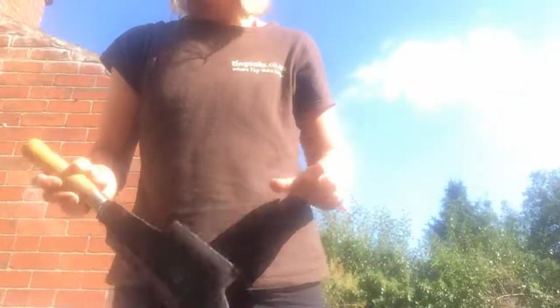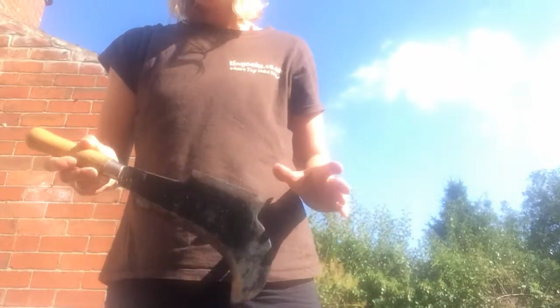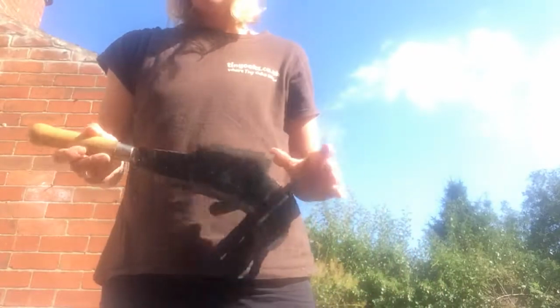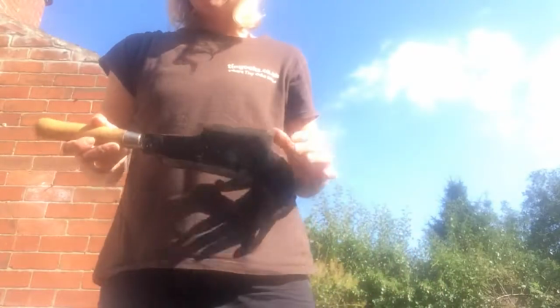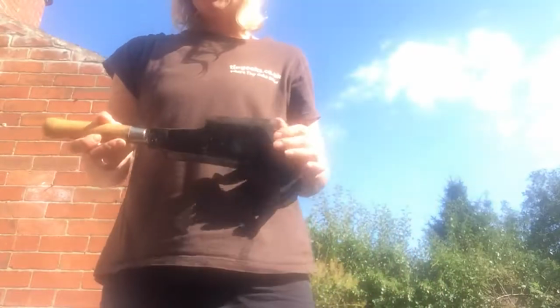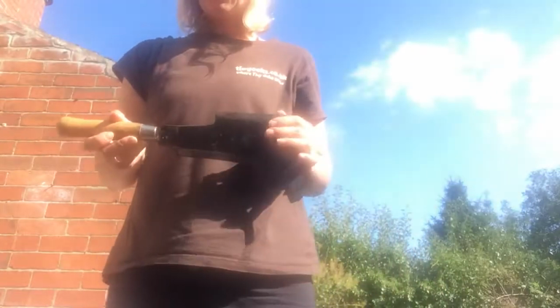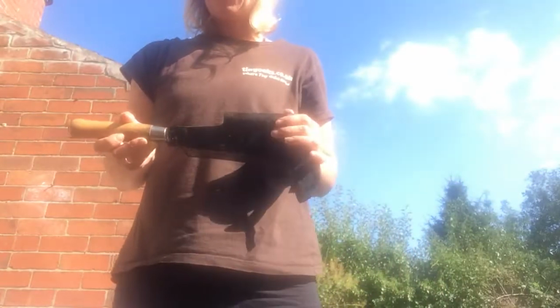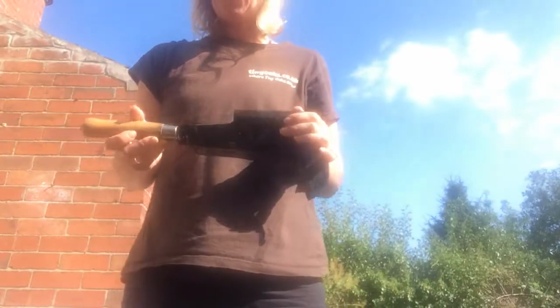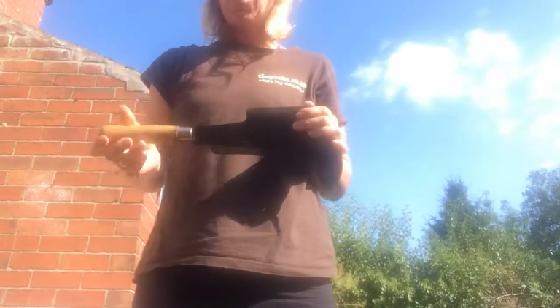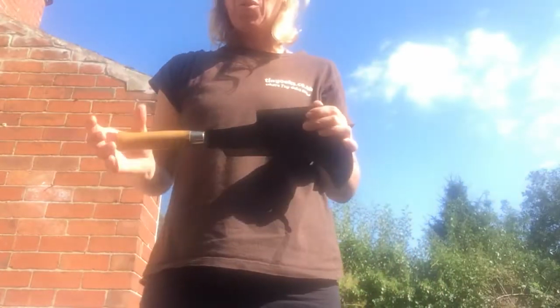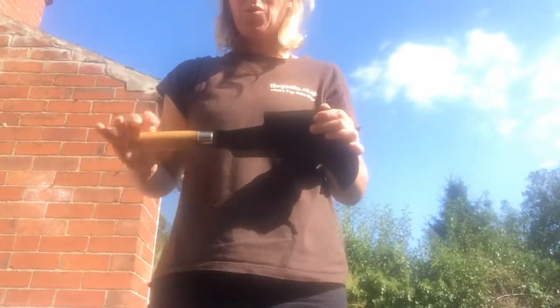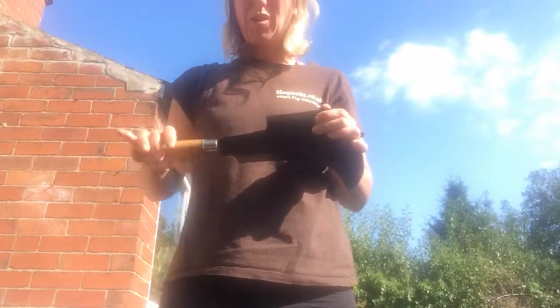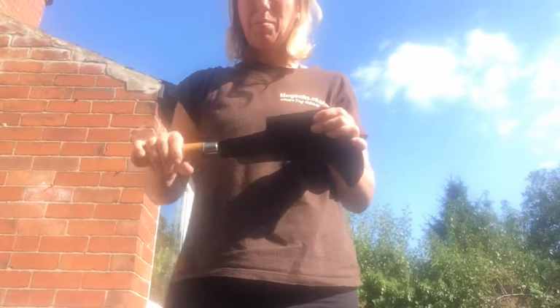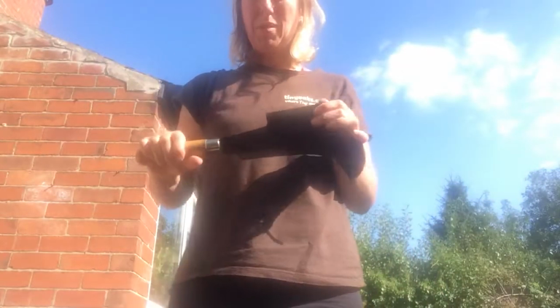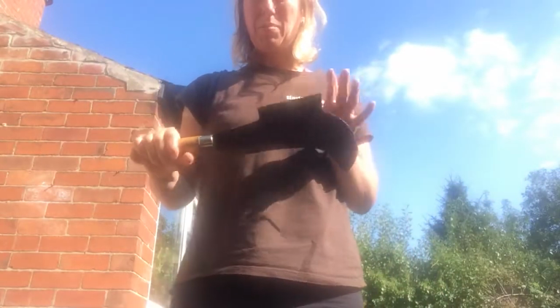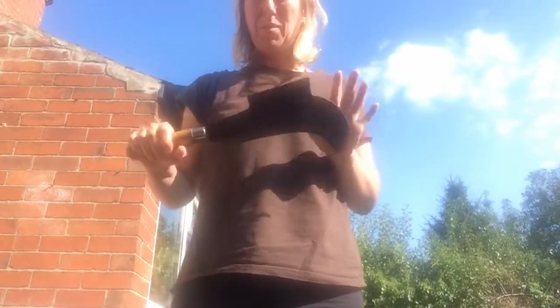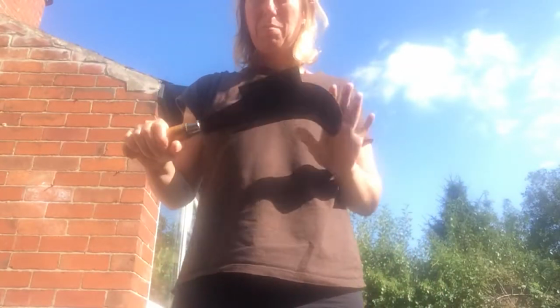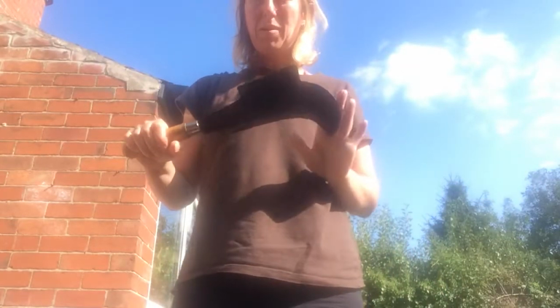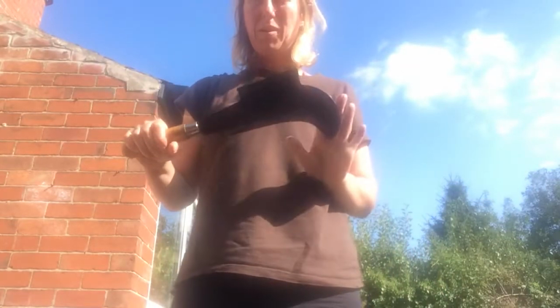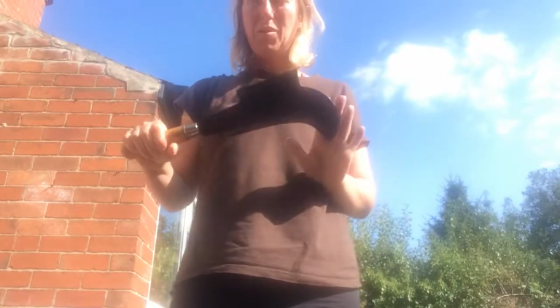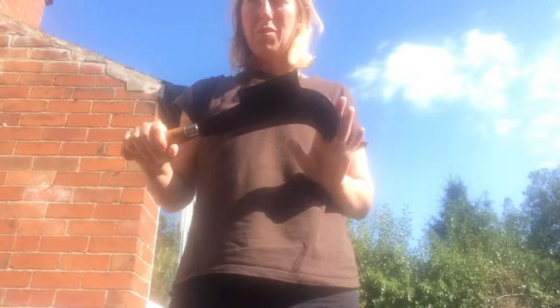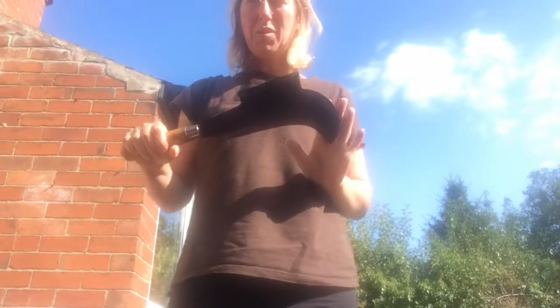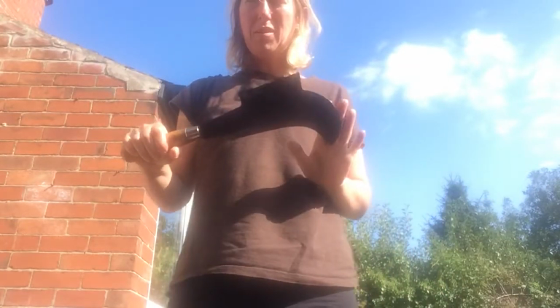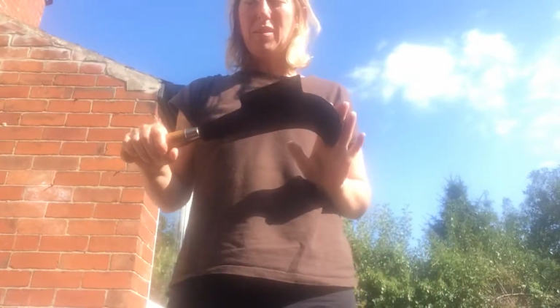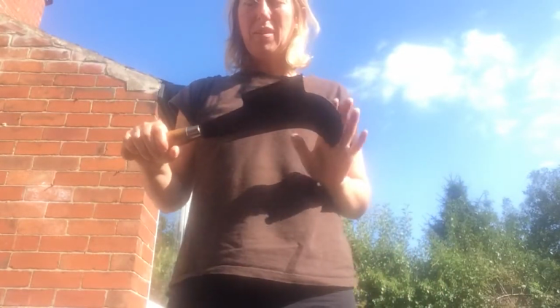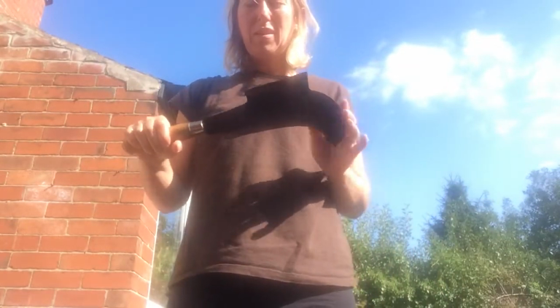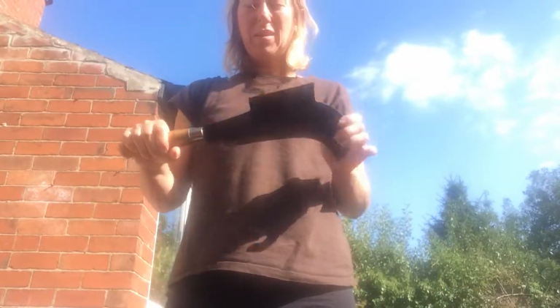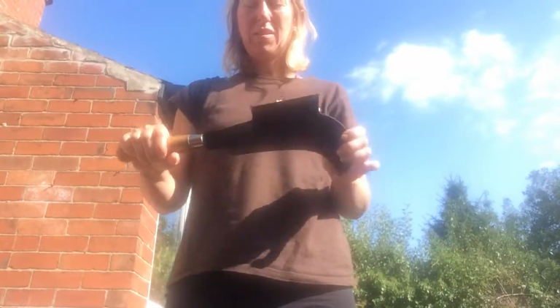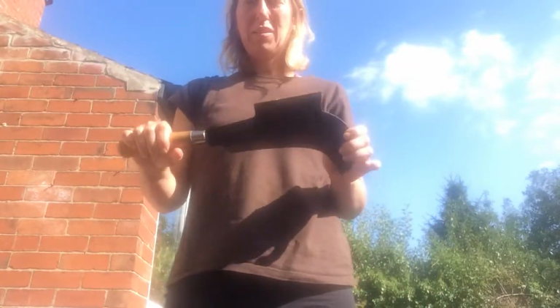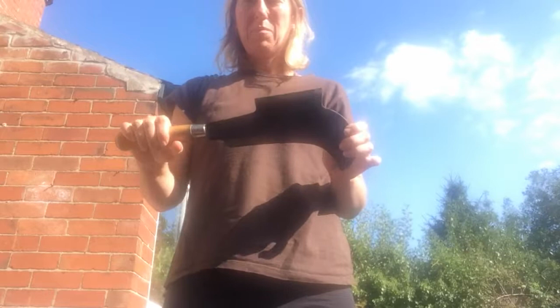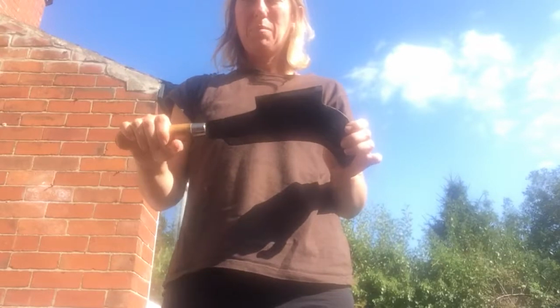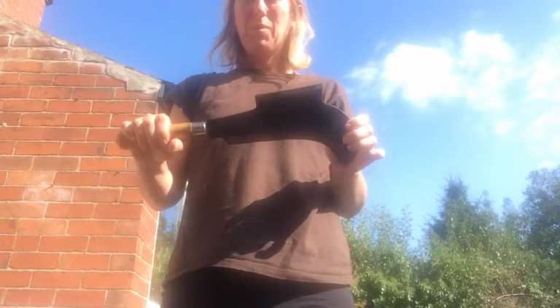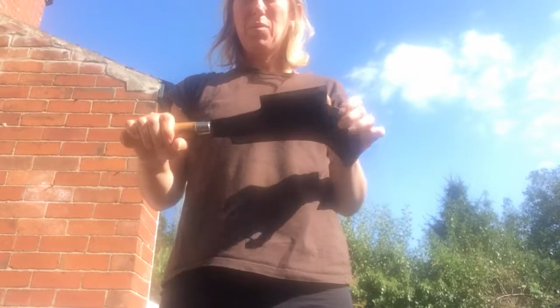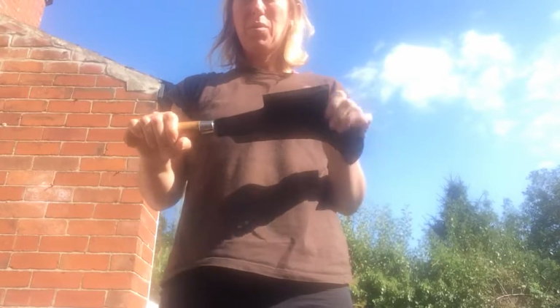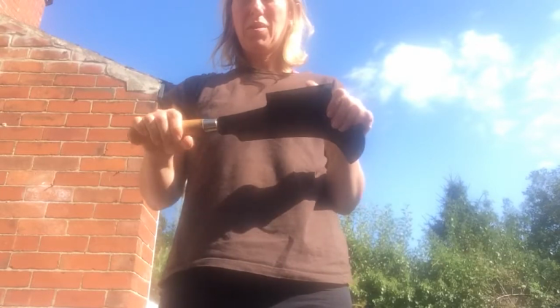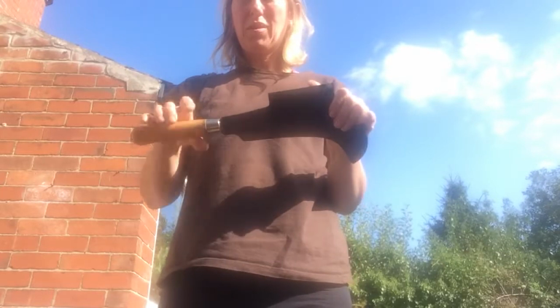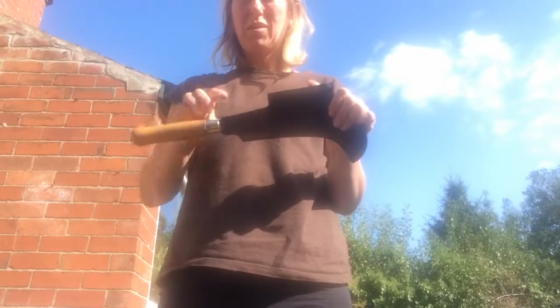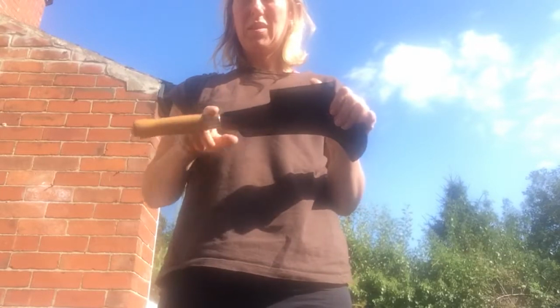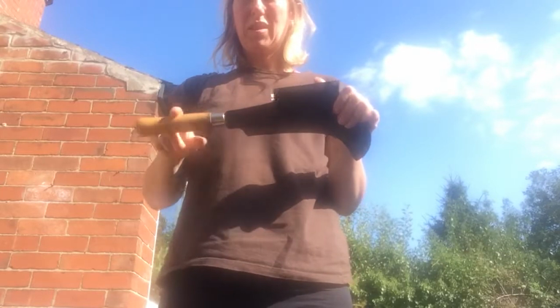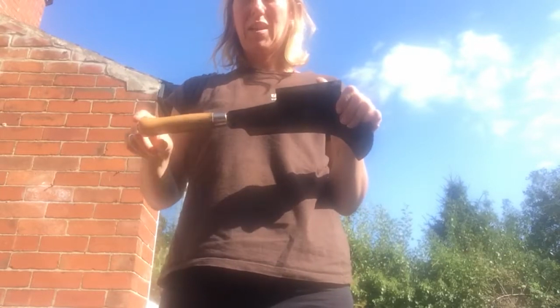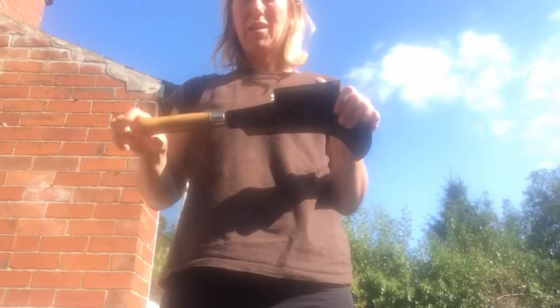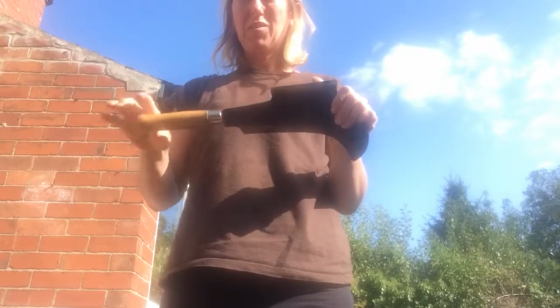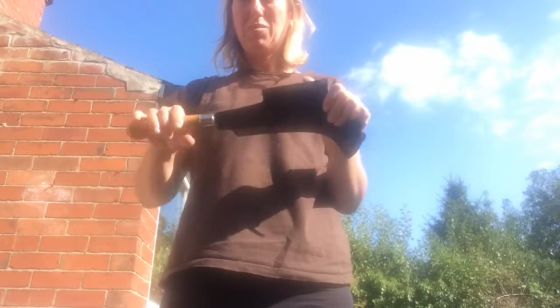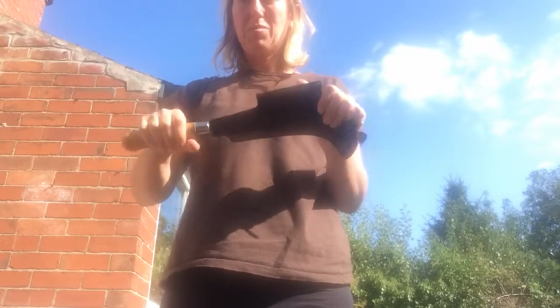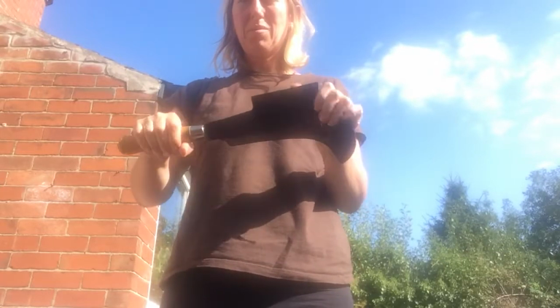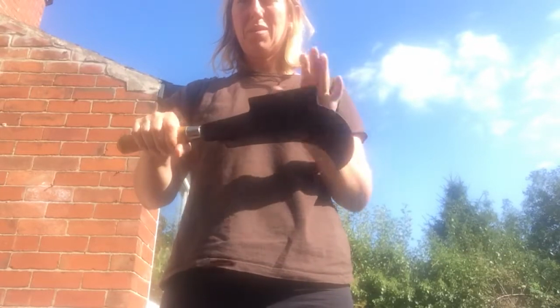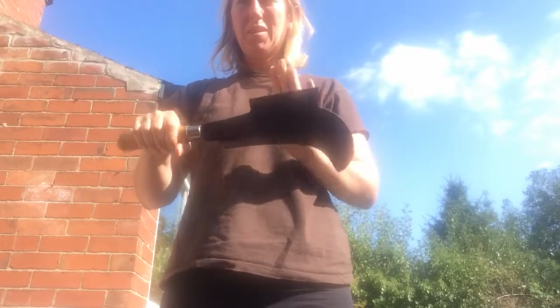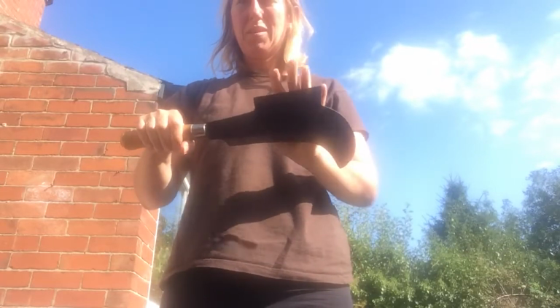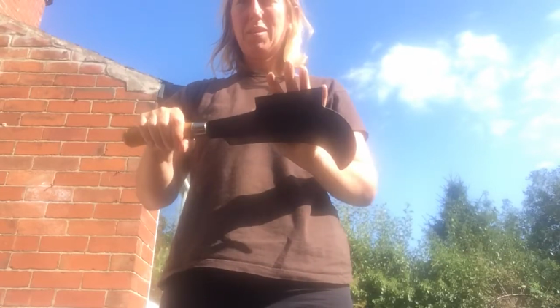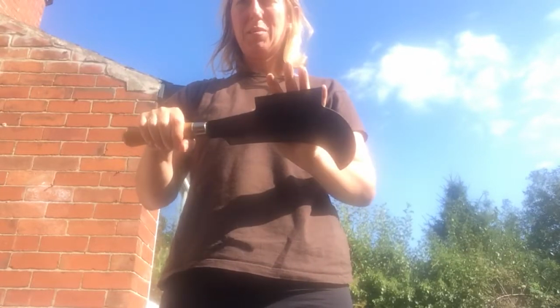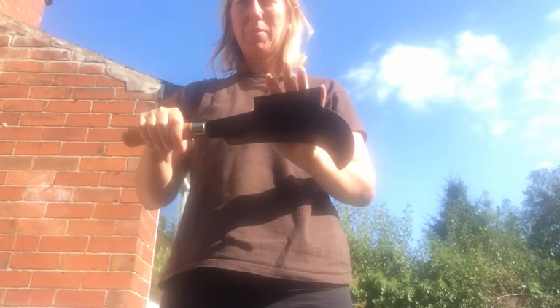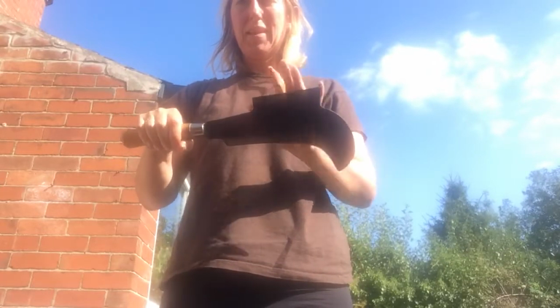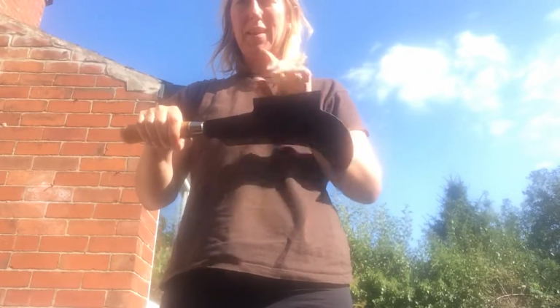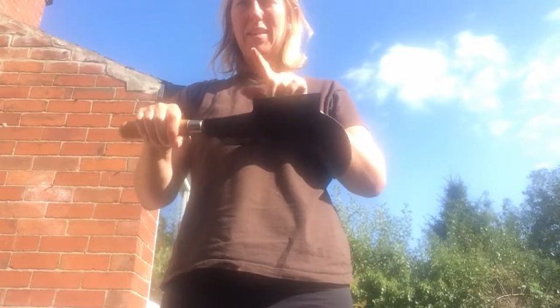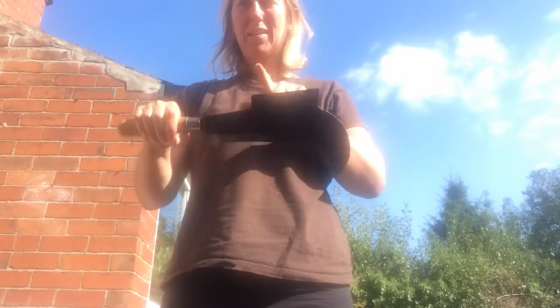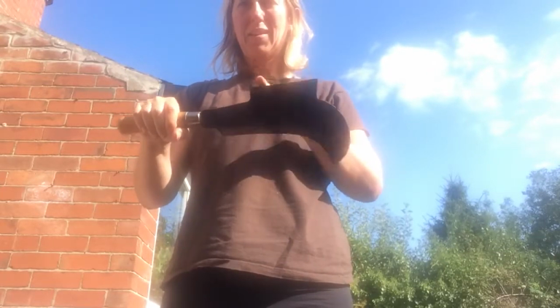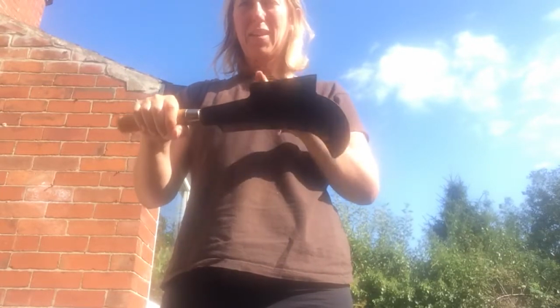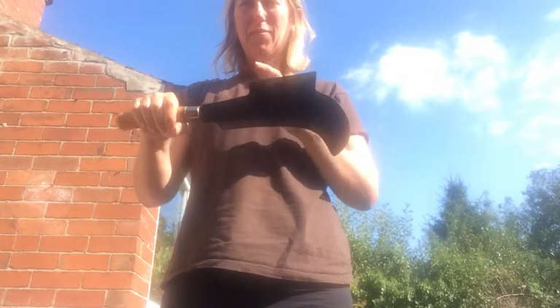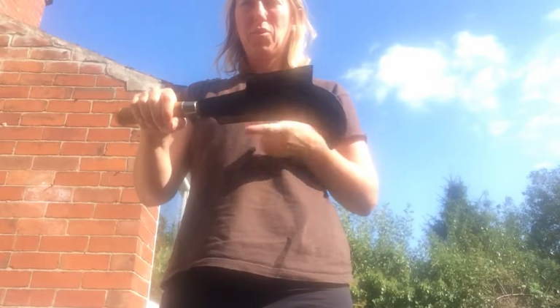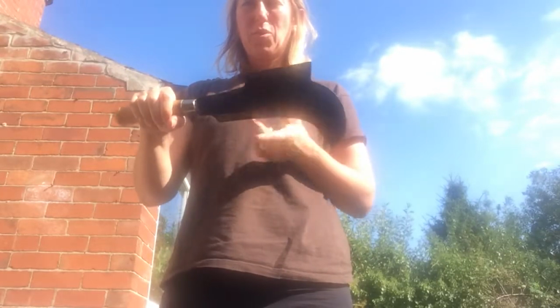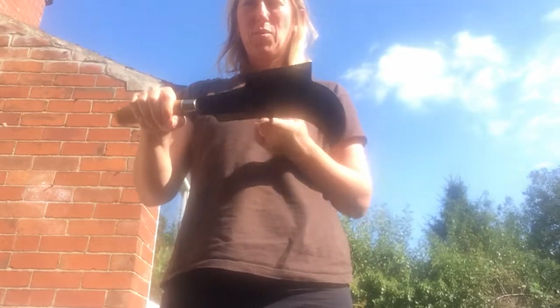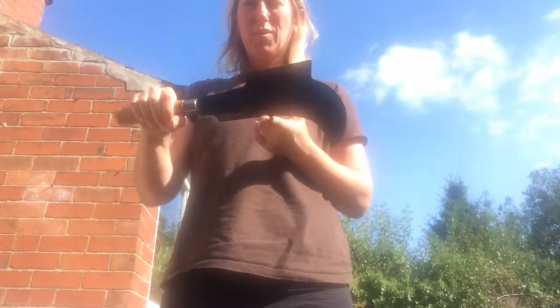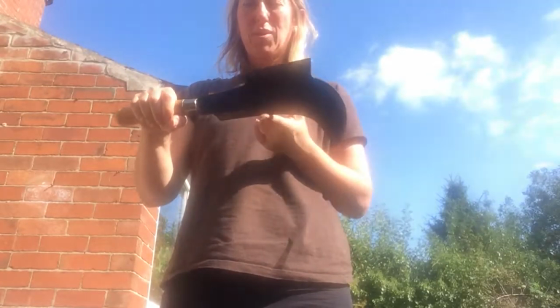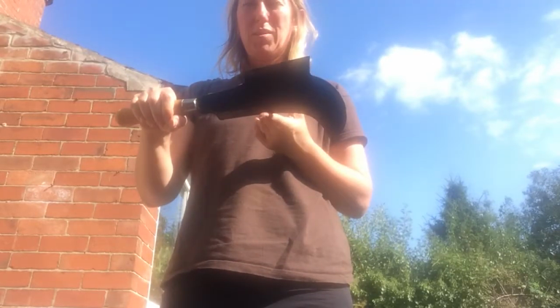This is a tool talk about my billhook. This is my billhook — this is the handle, this is the blade, and I have two edges.